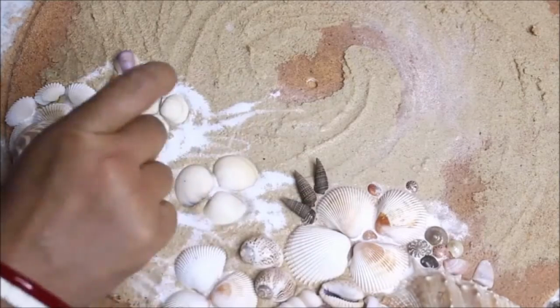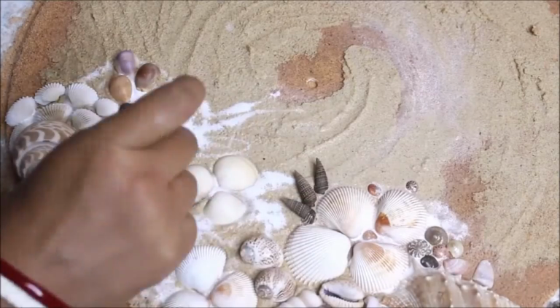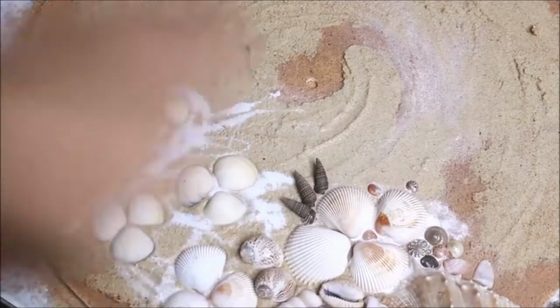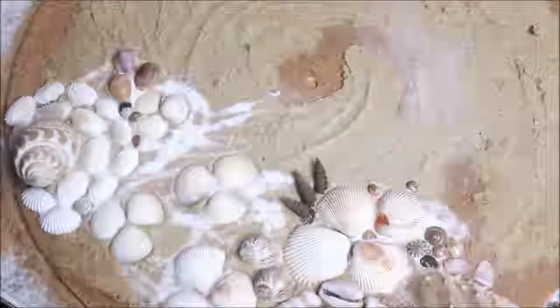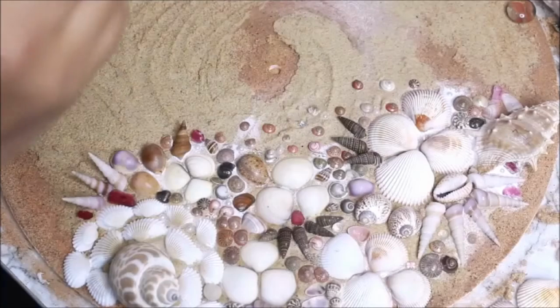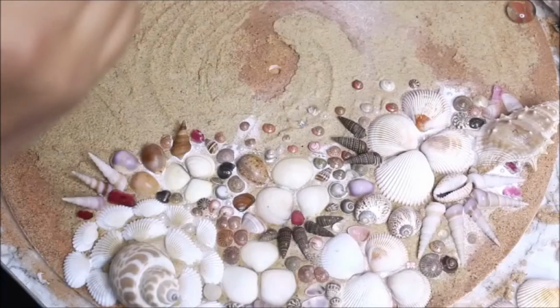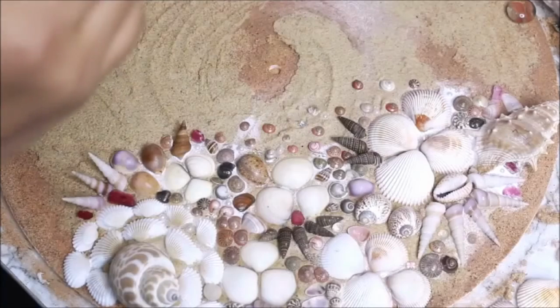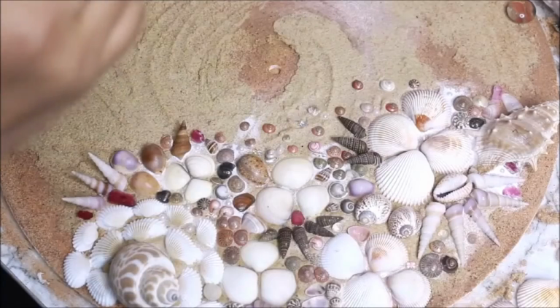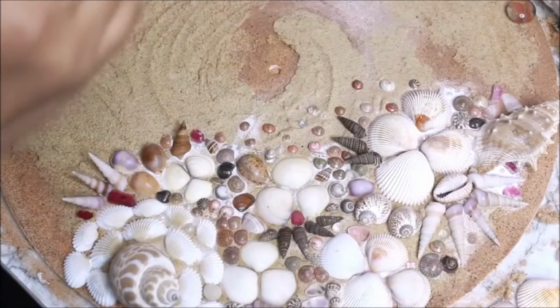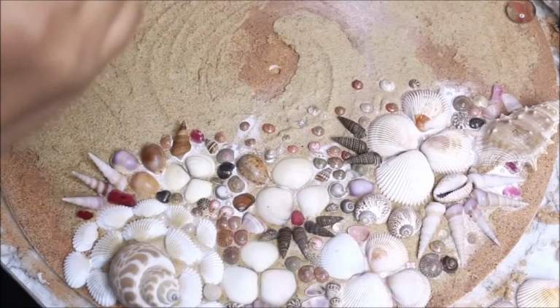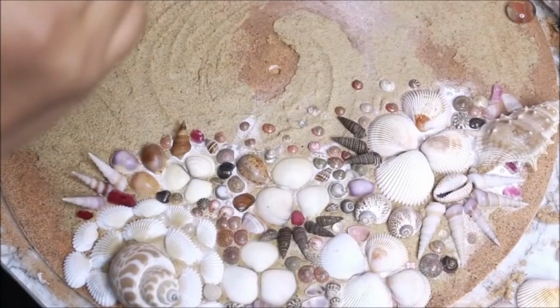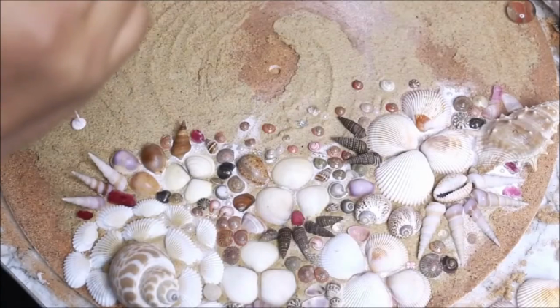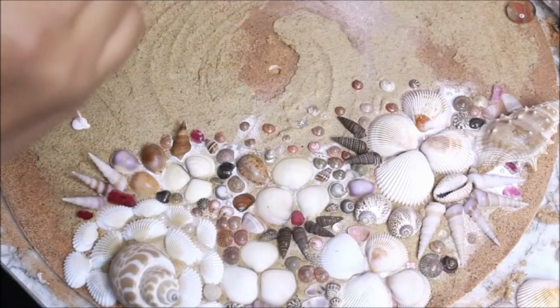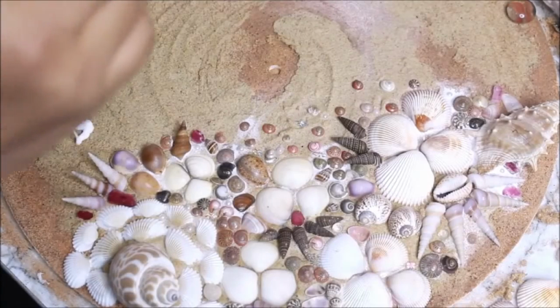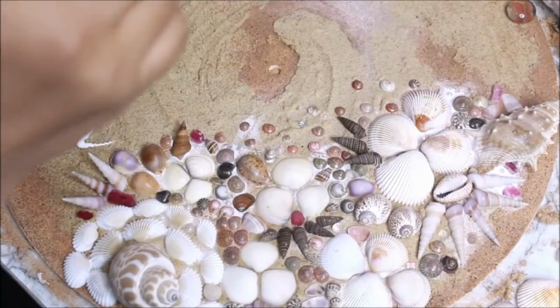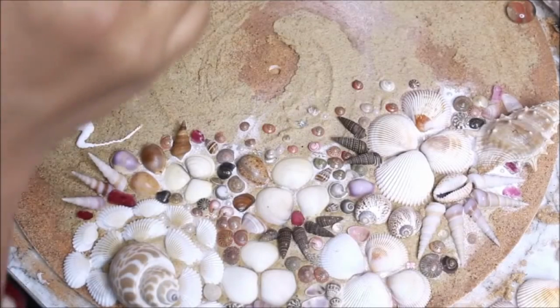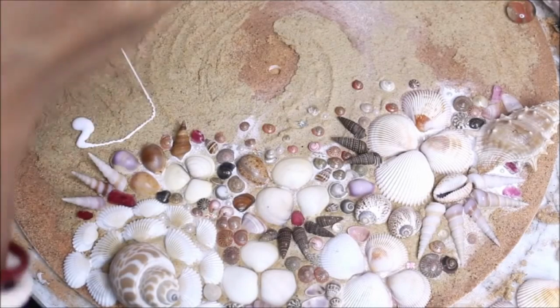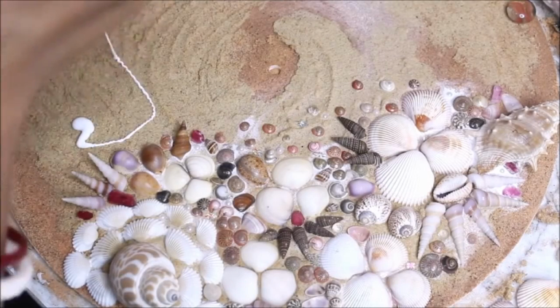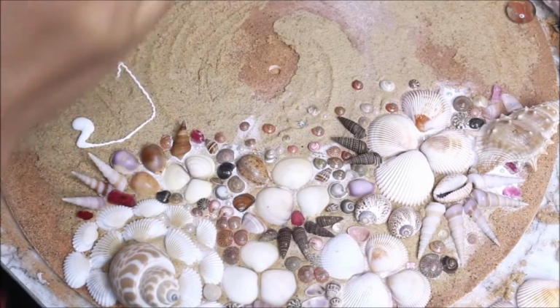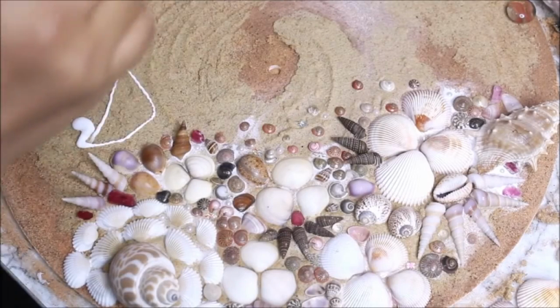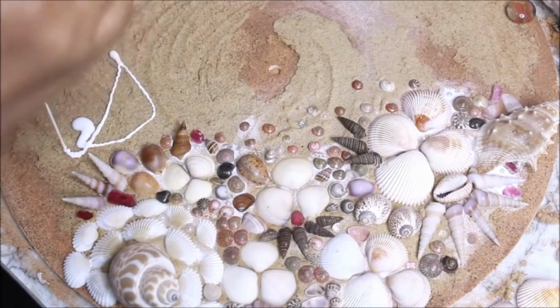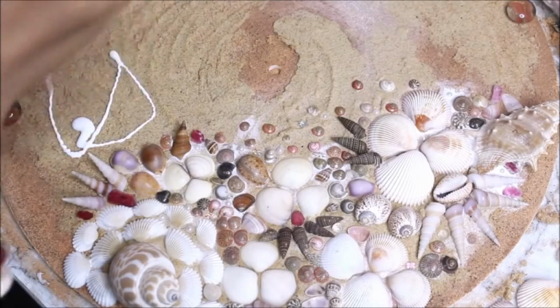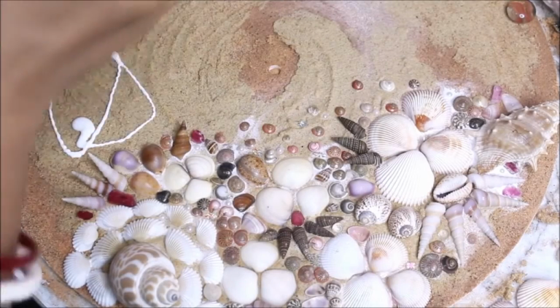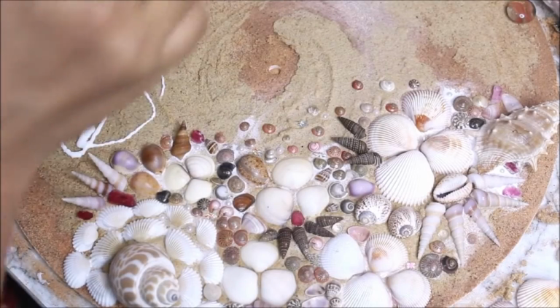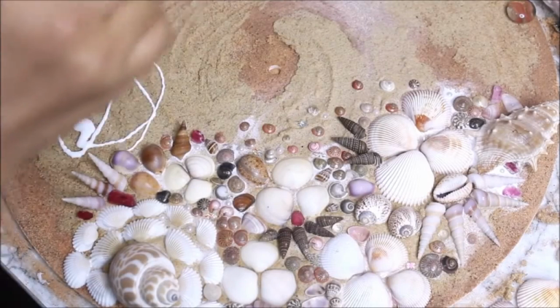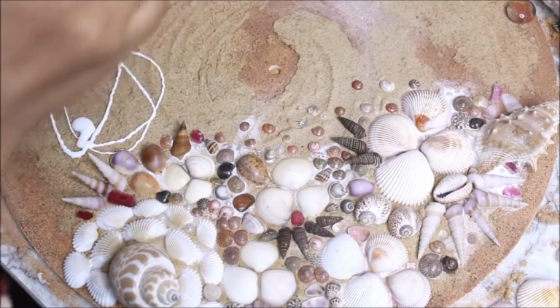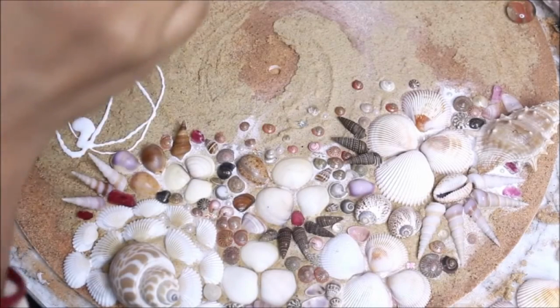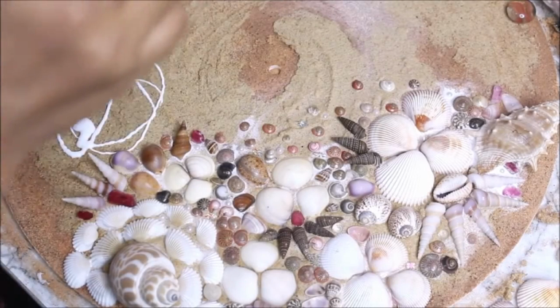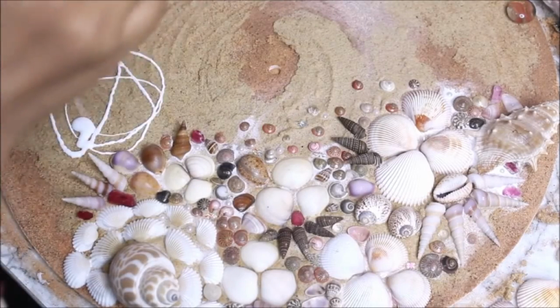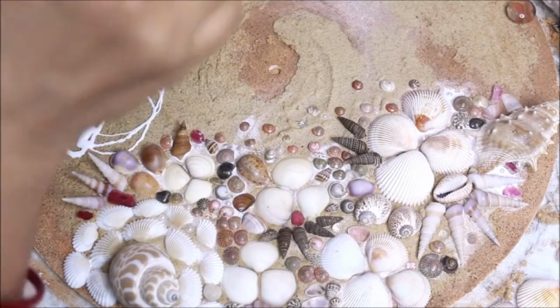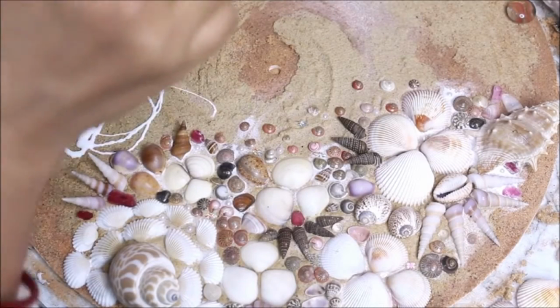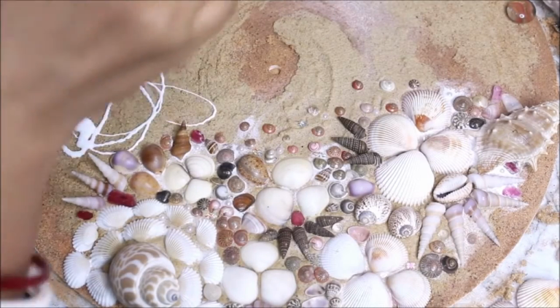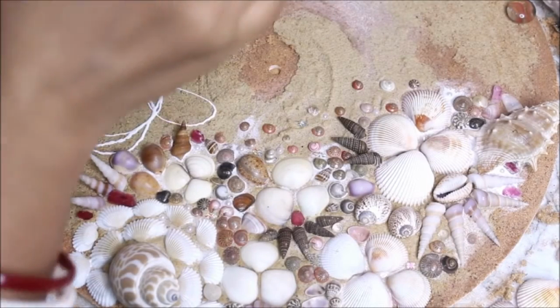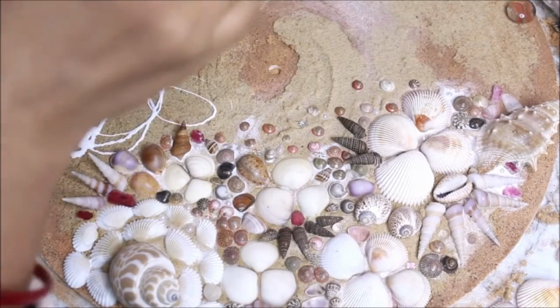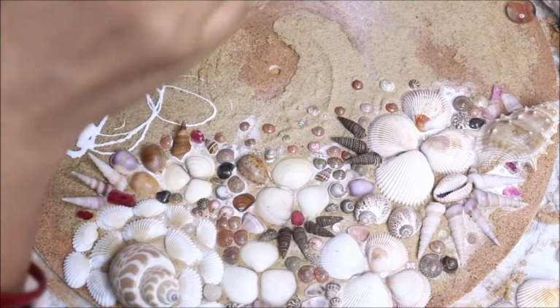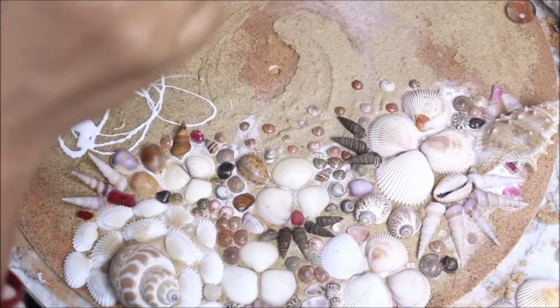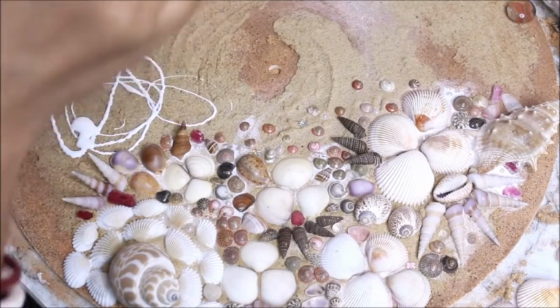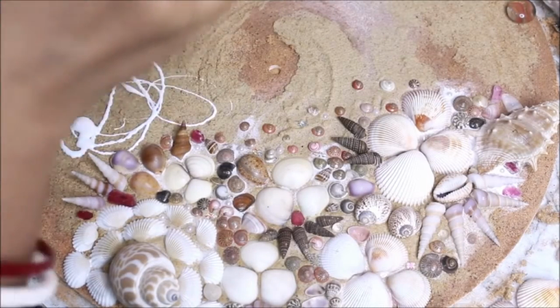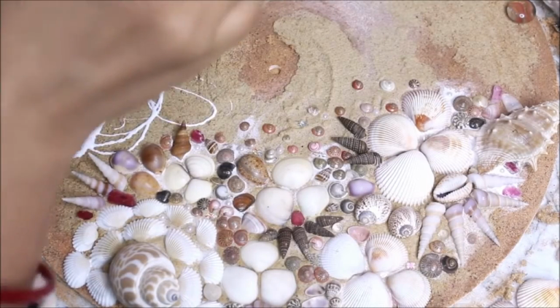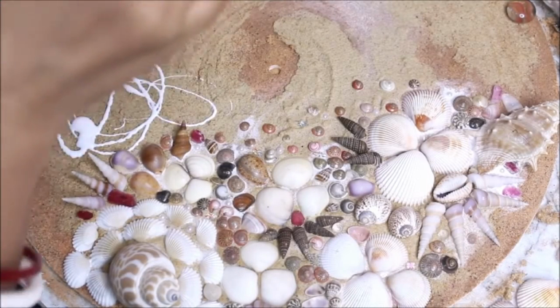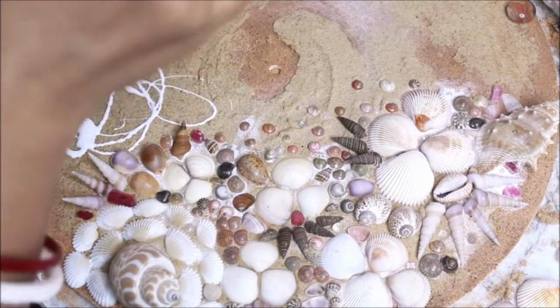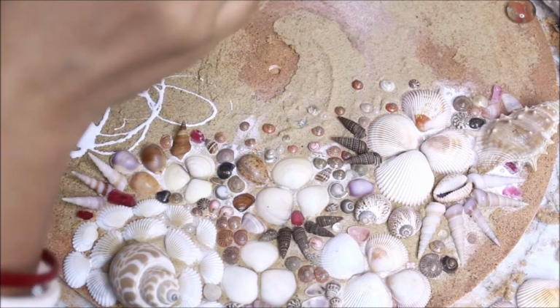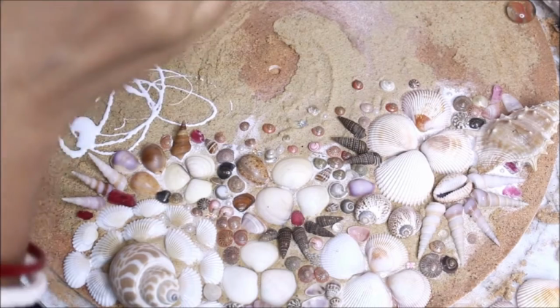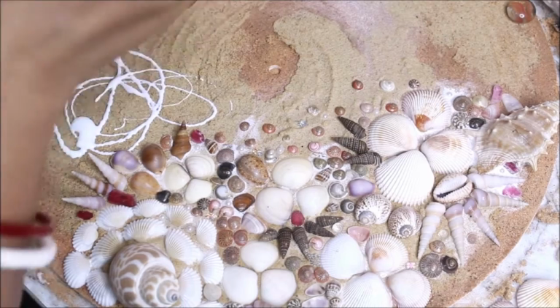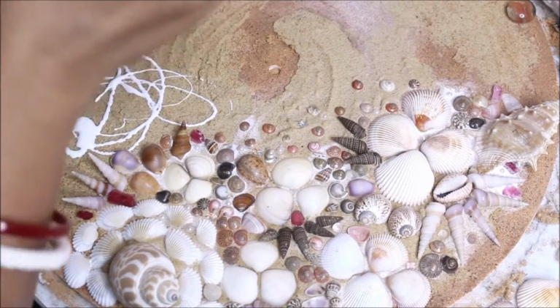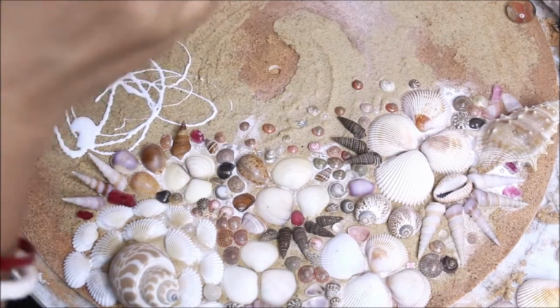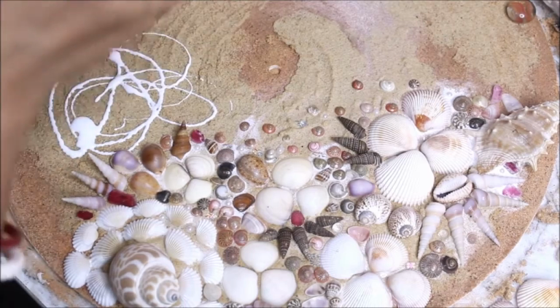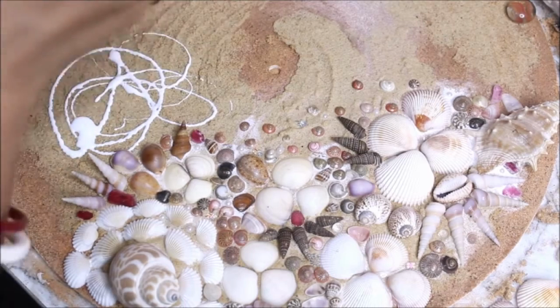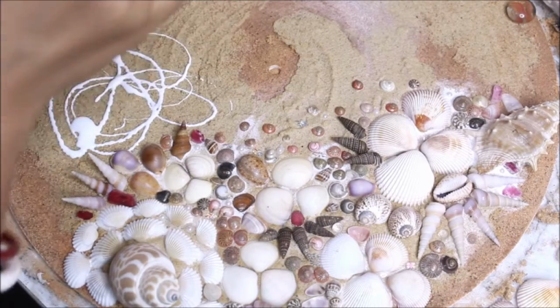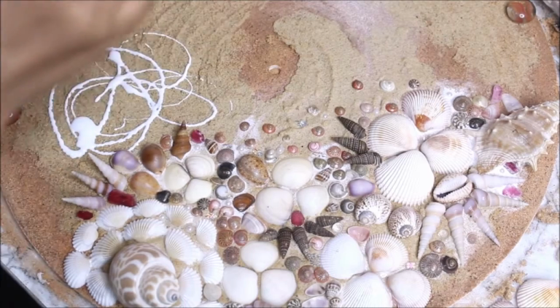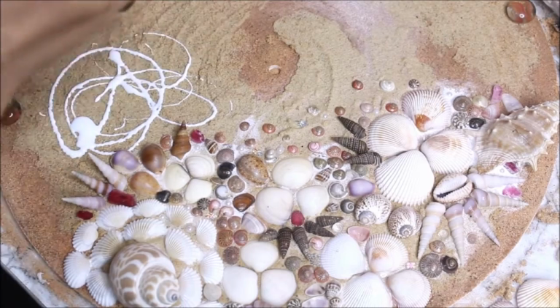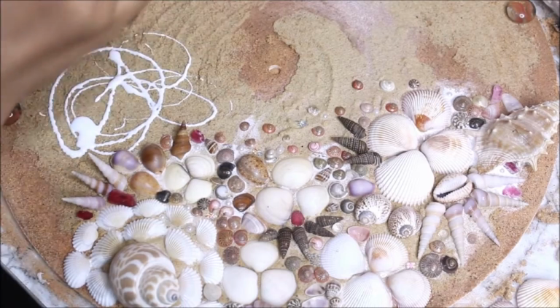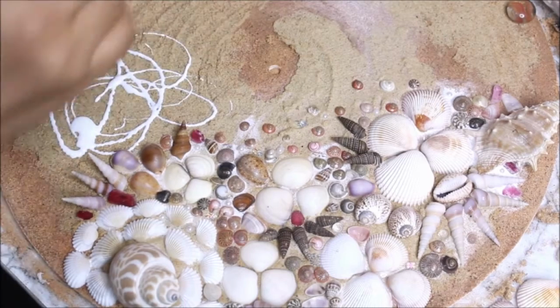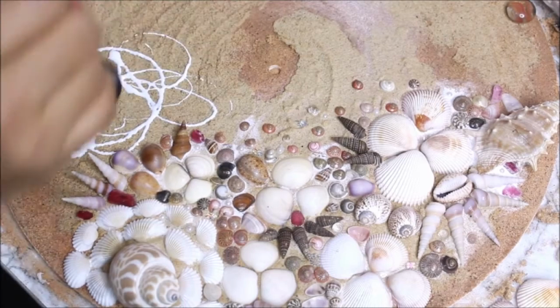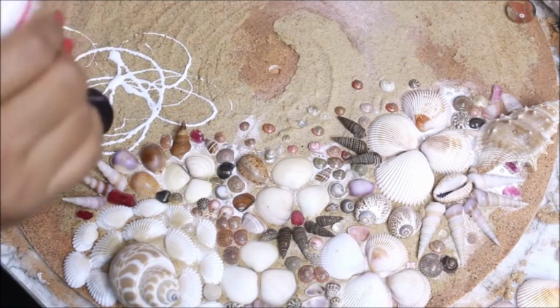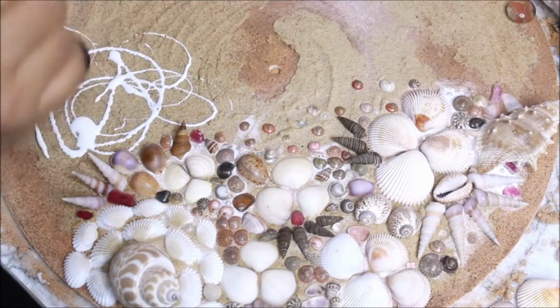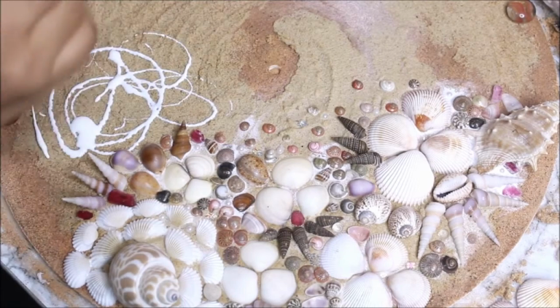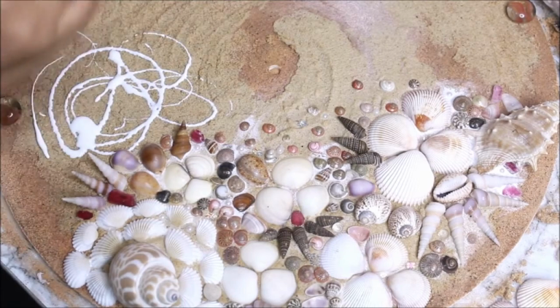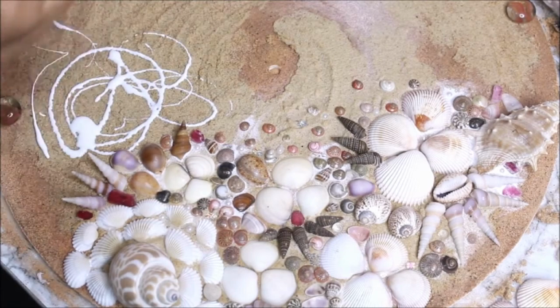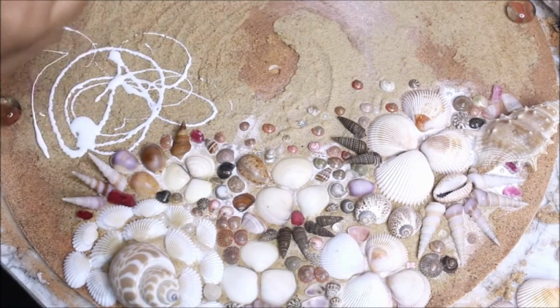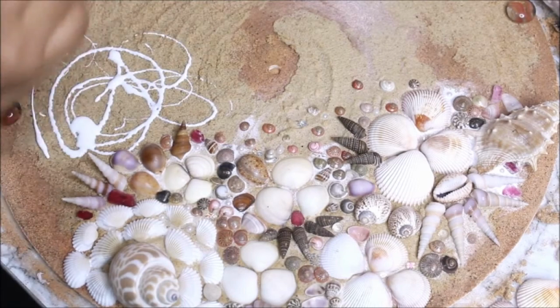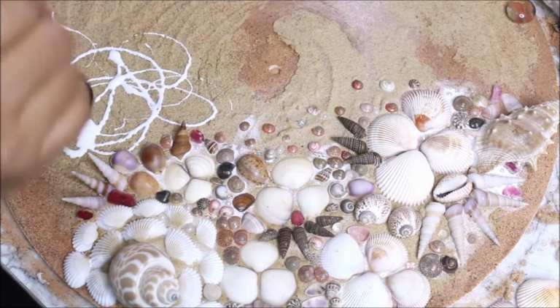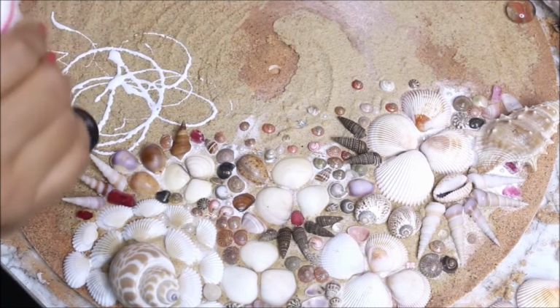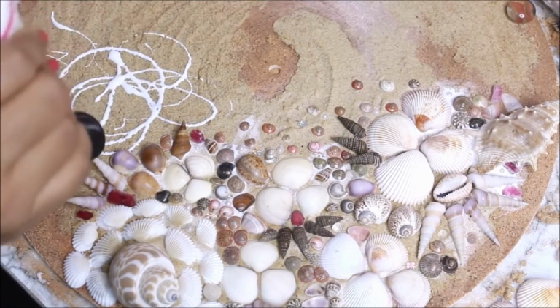Just select the pieces you want to place and press them into the surface. Keep on placing more and more seashells in the same way.